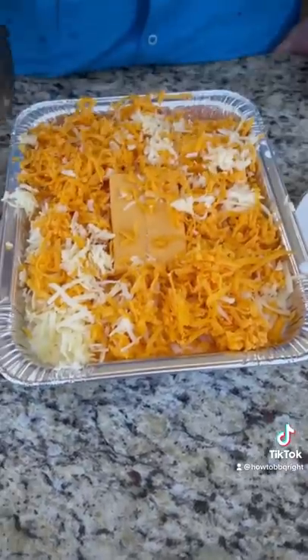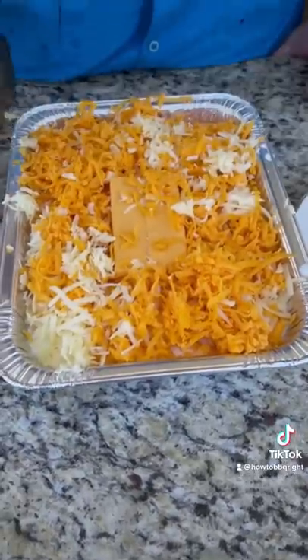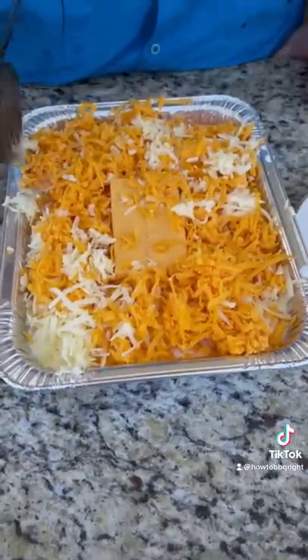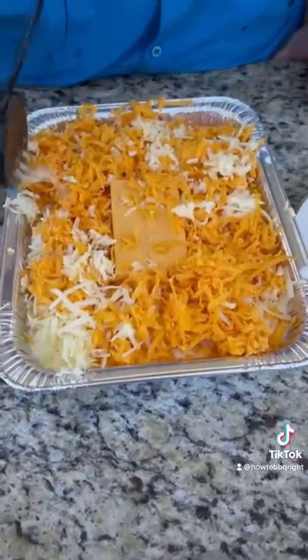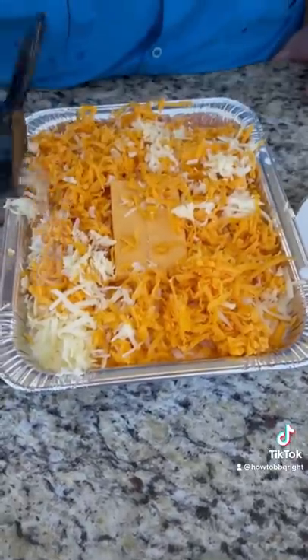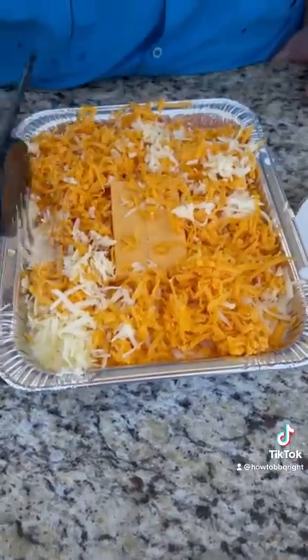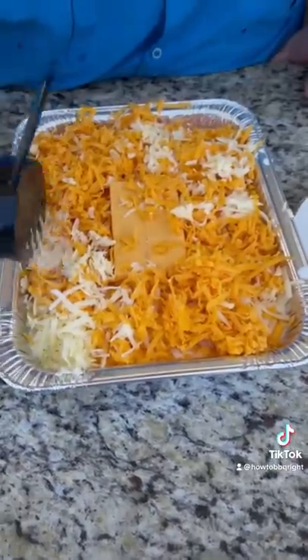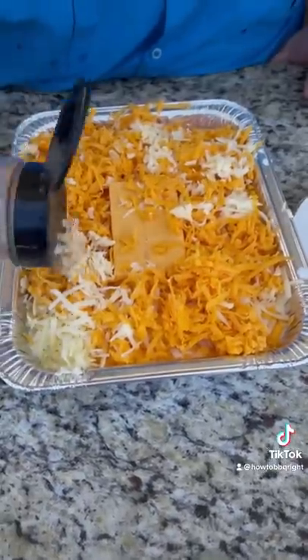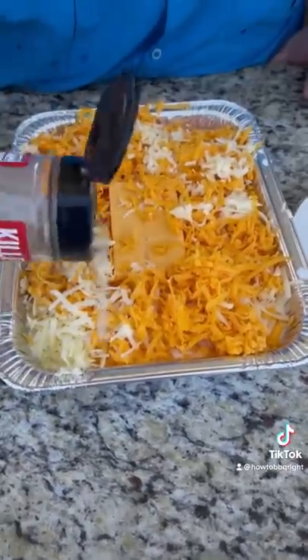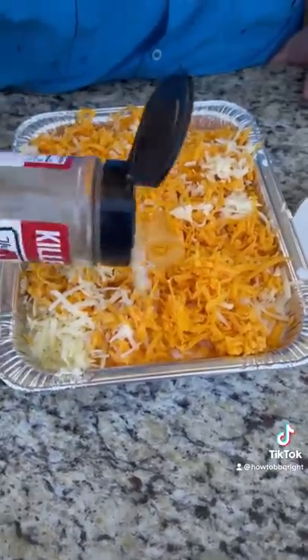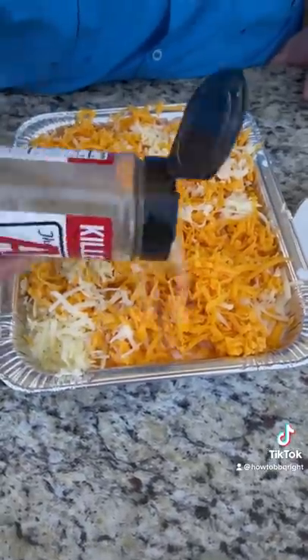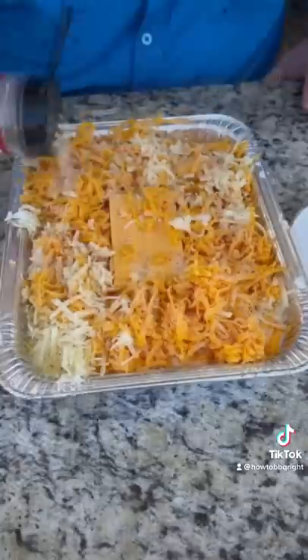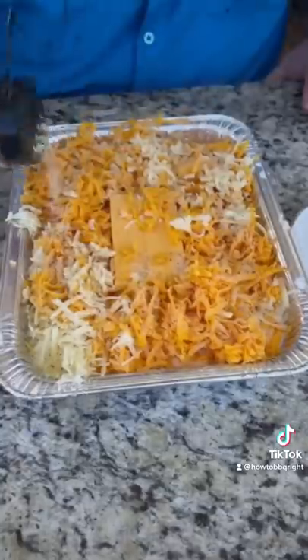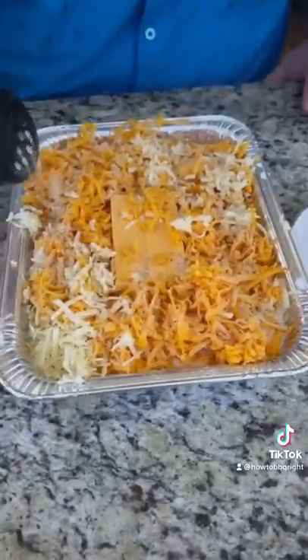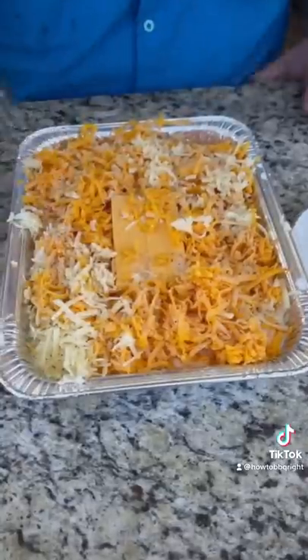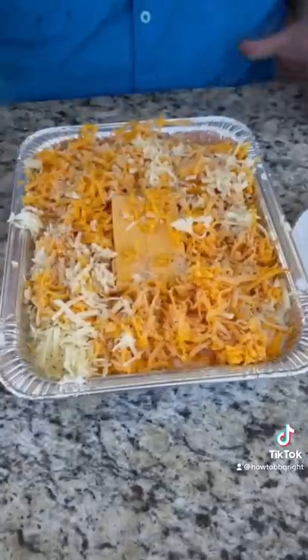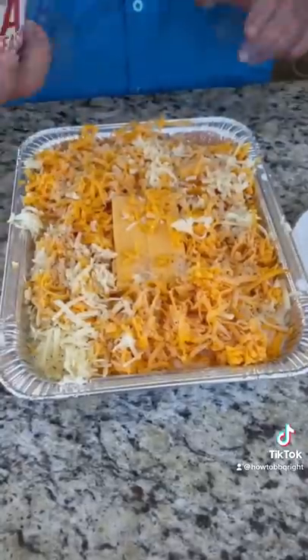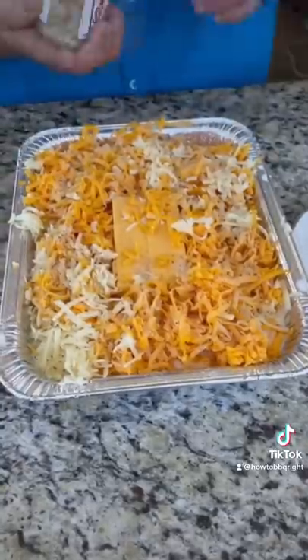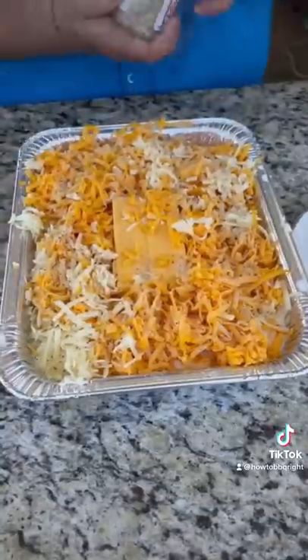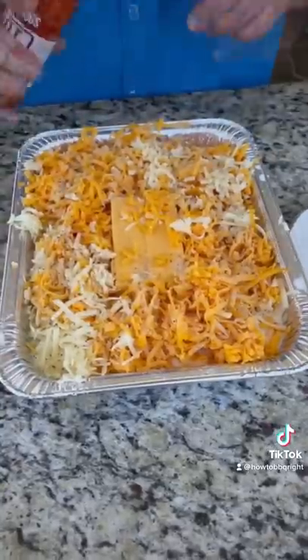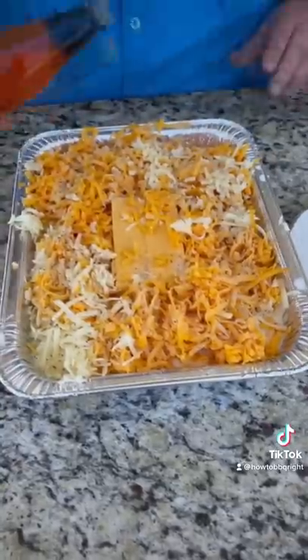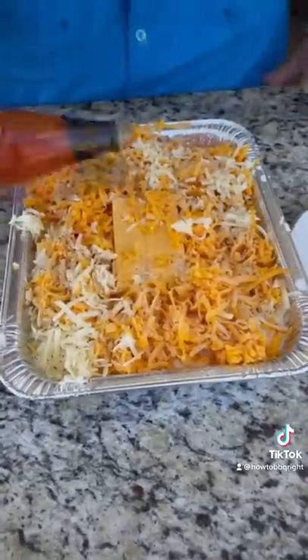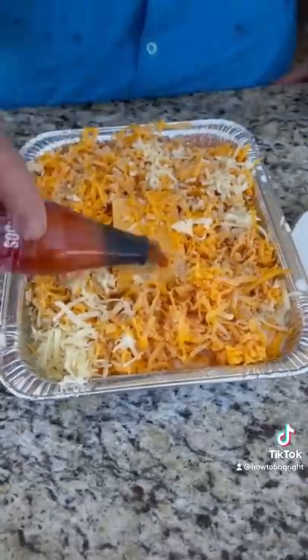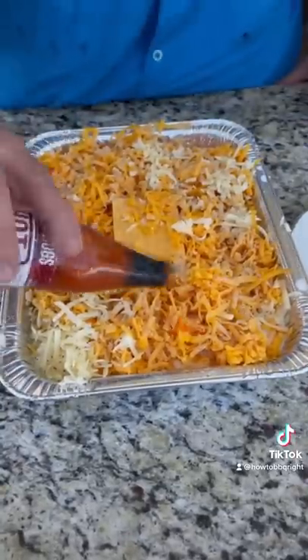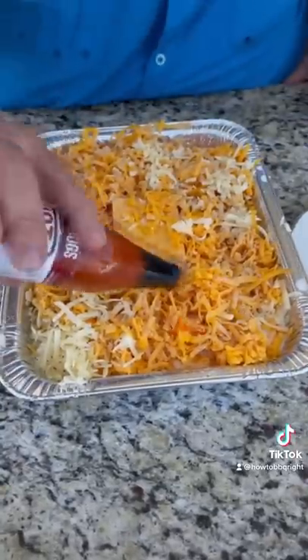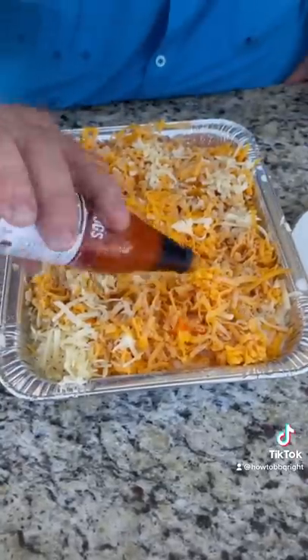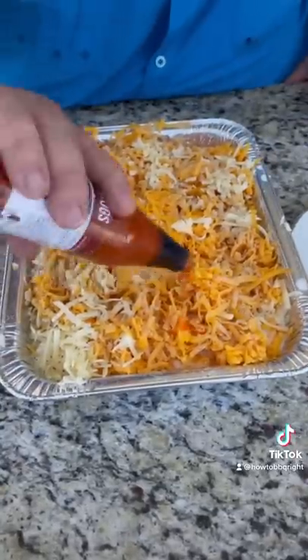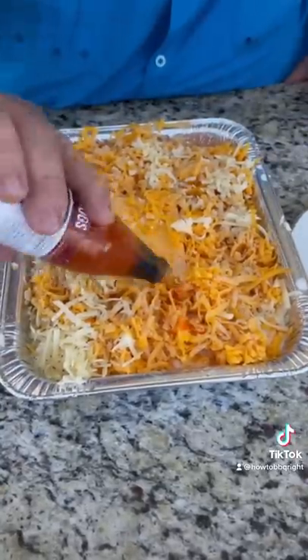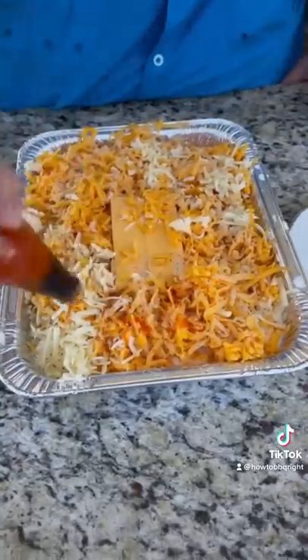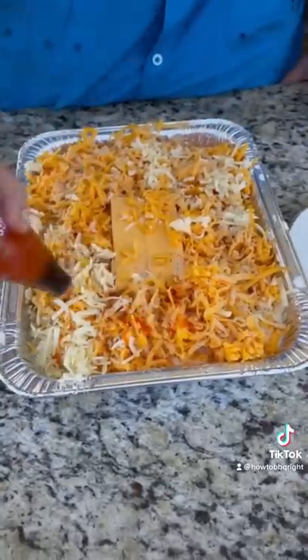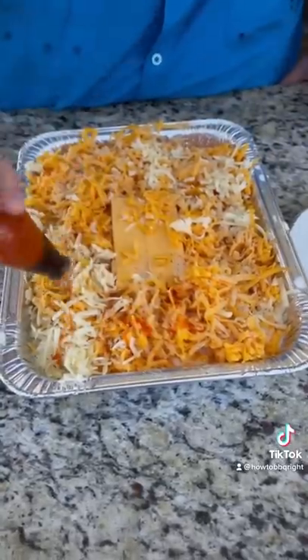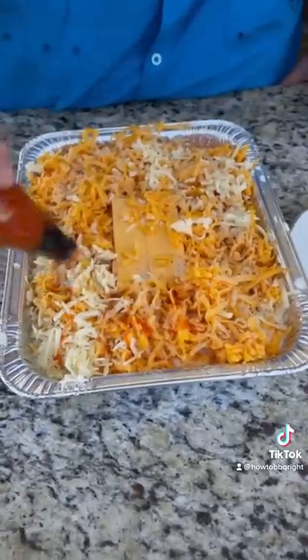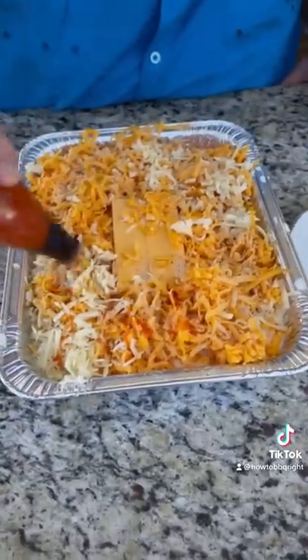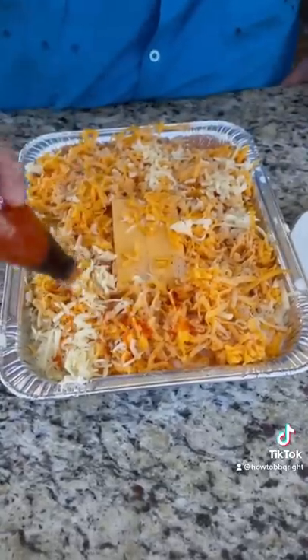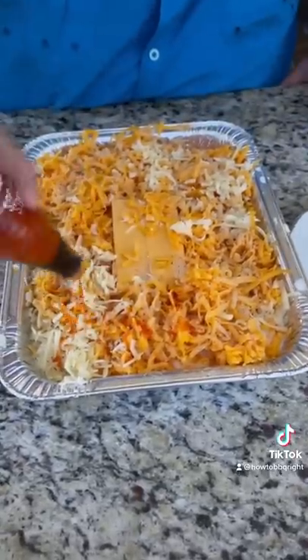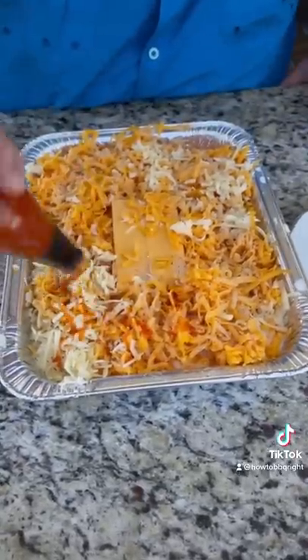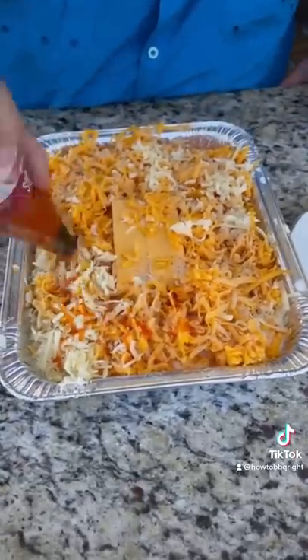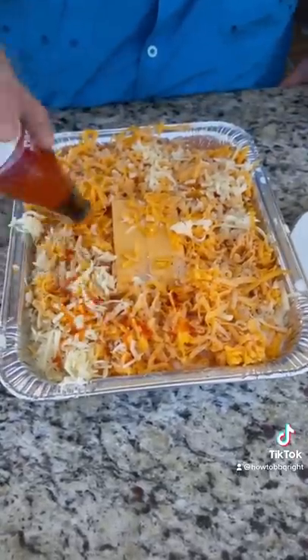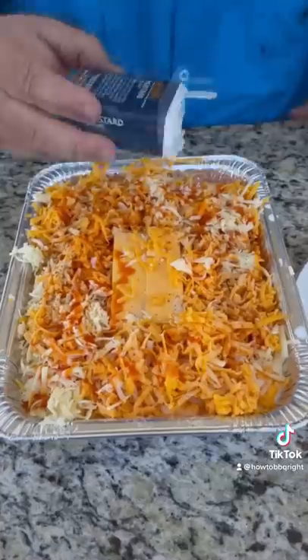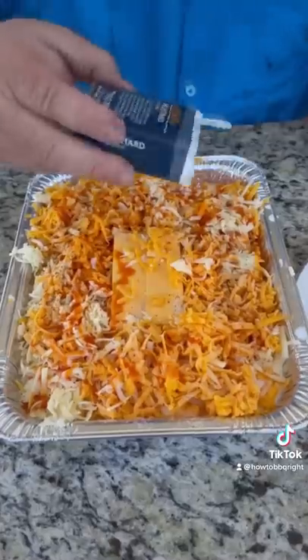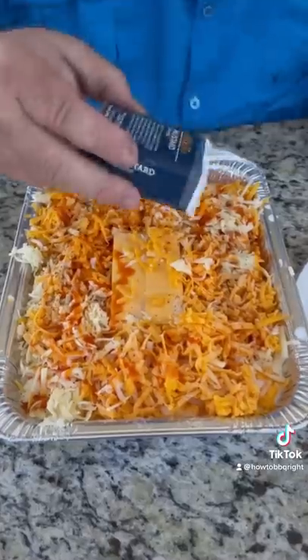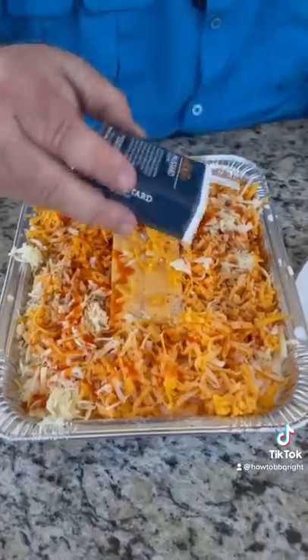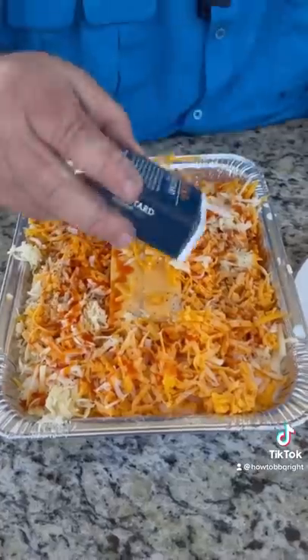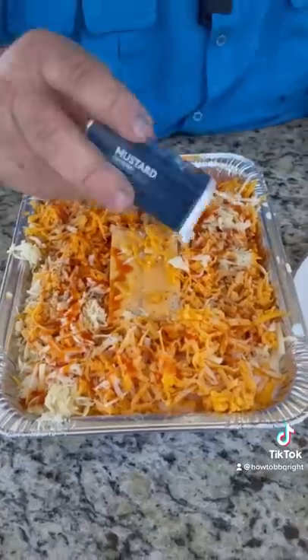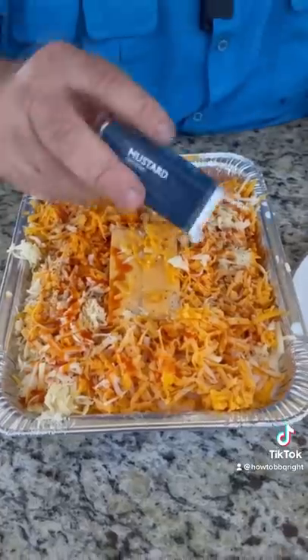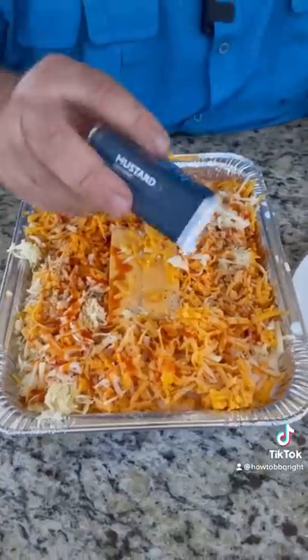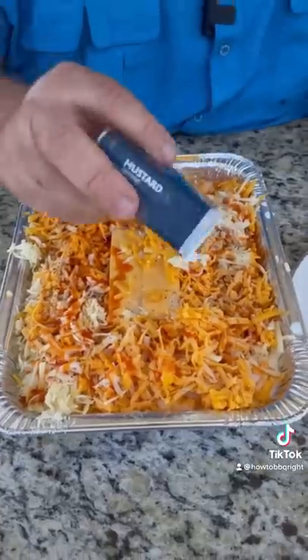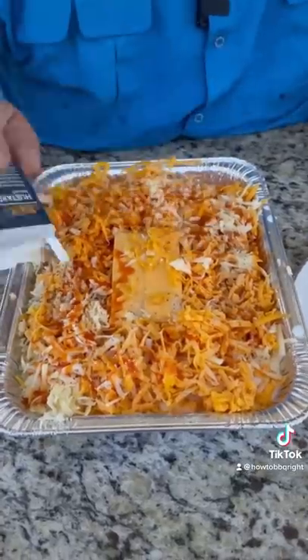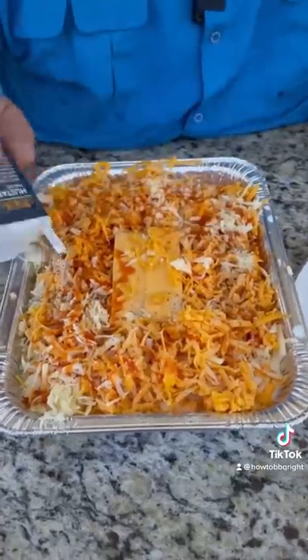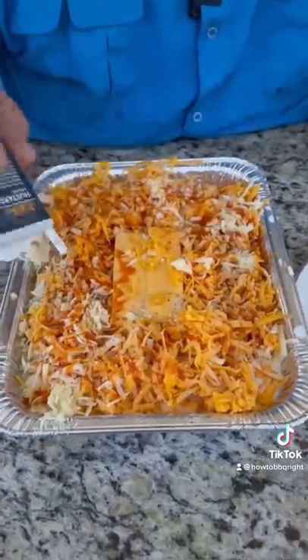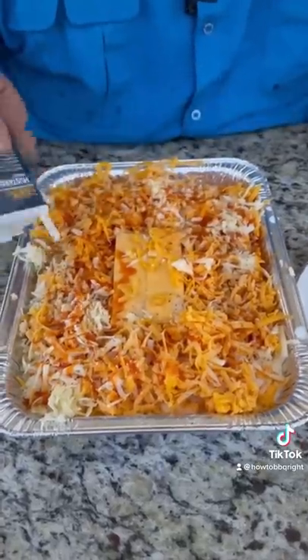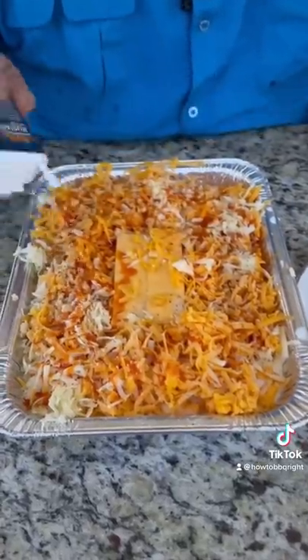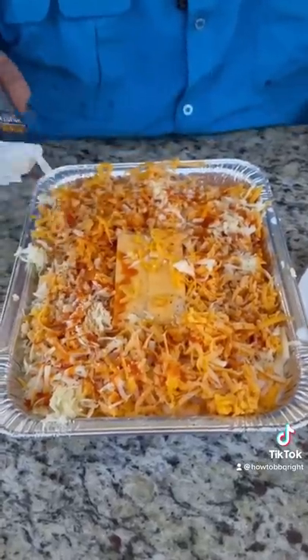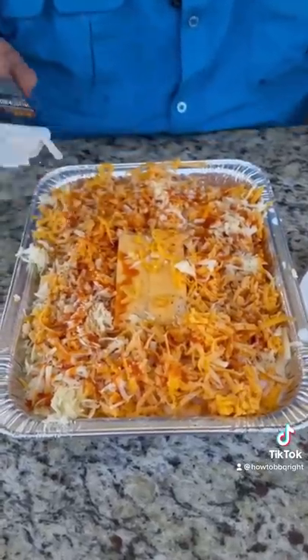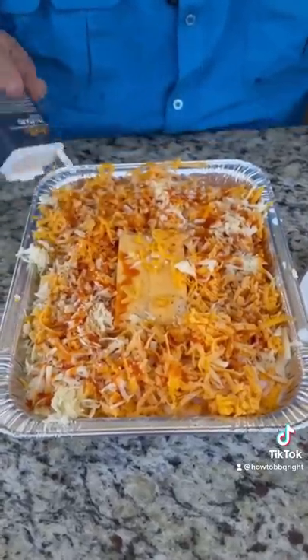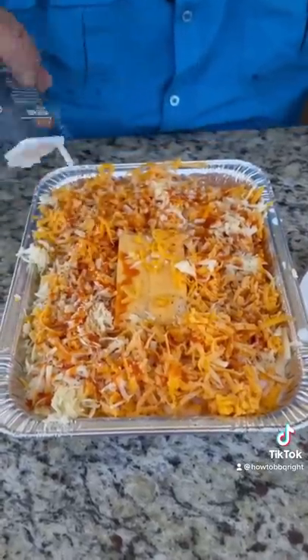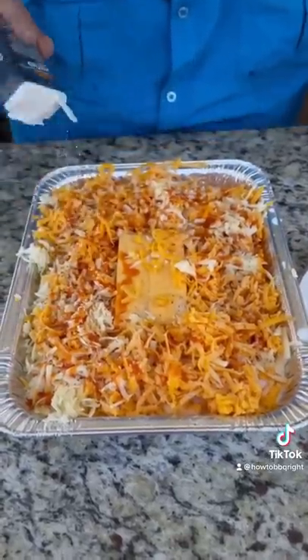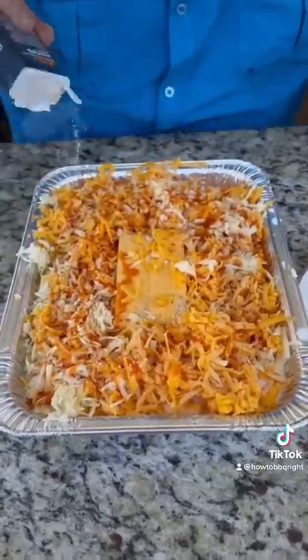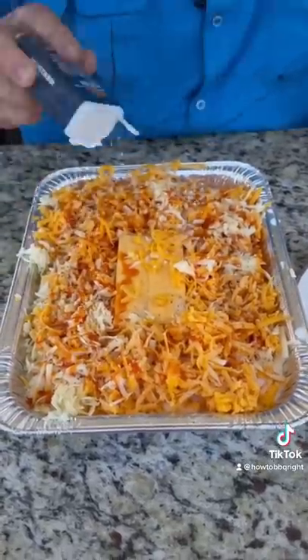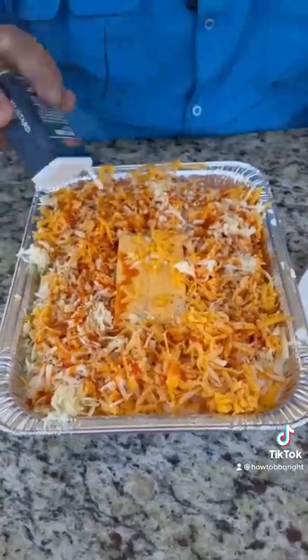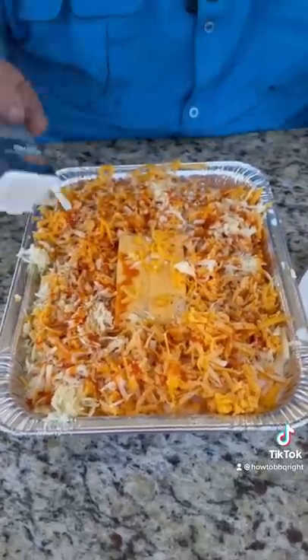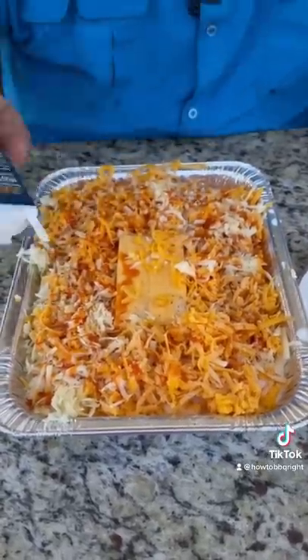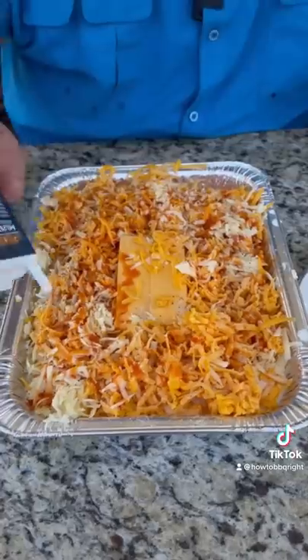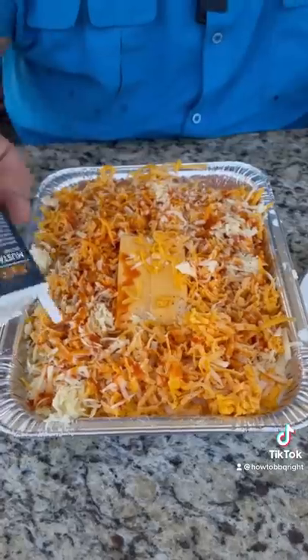Salt, pepper, garlic — two passes. Hot sauce to kick it up. Ground mustard, just shake it down. It gives it a pop.